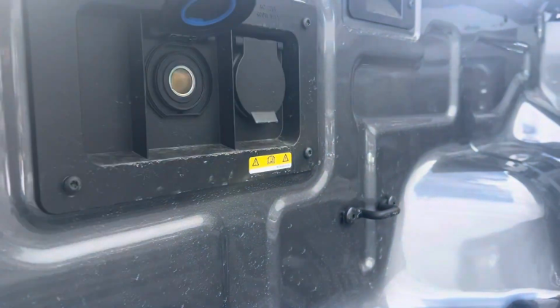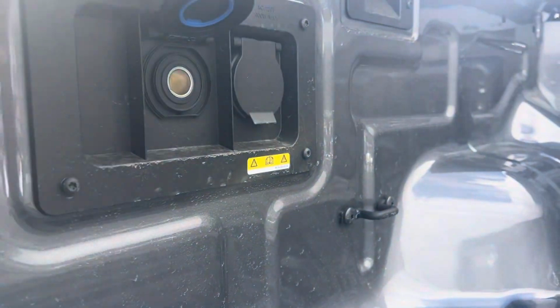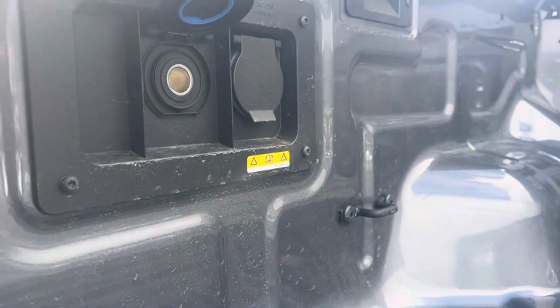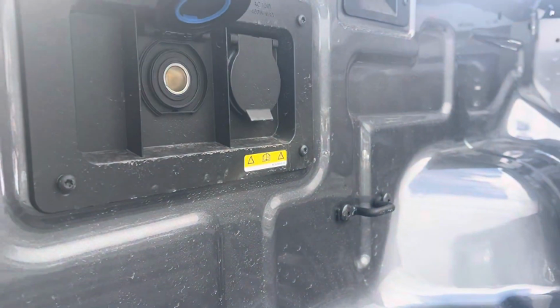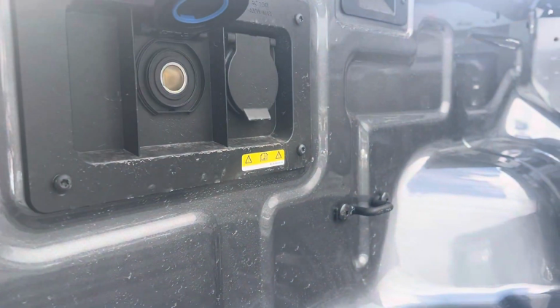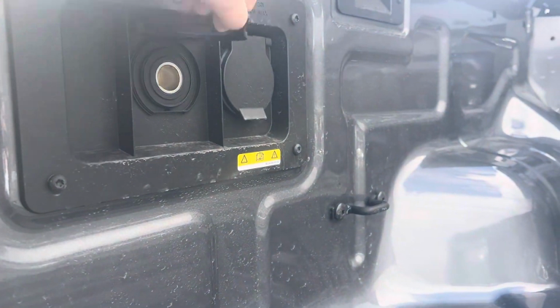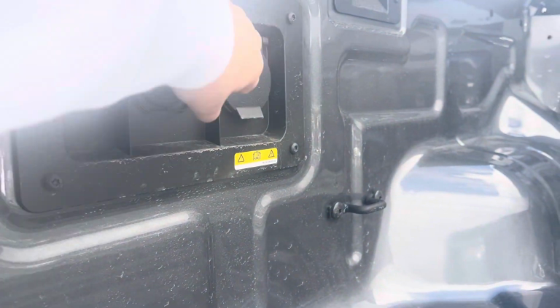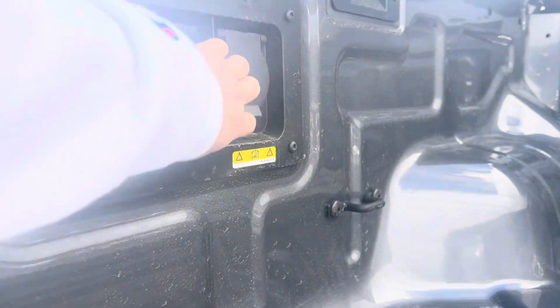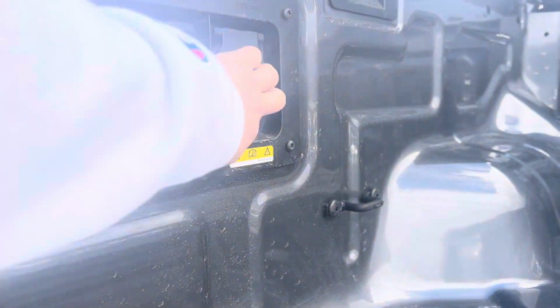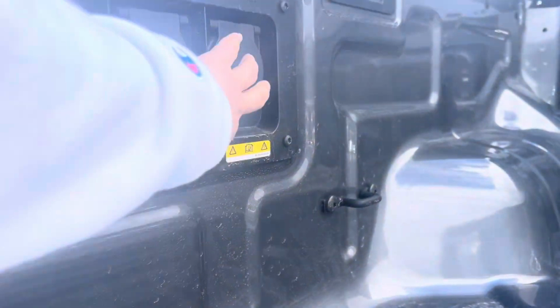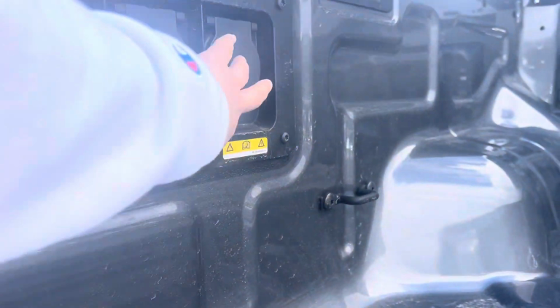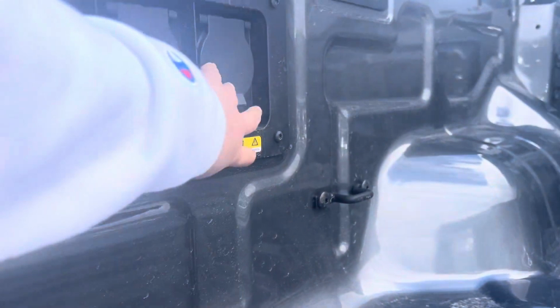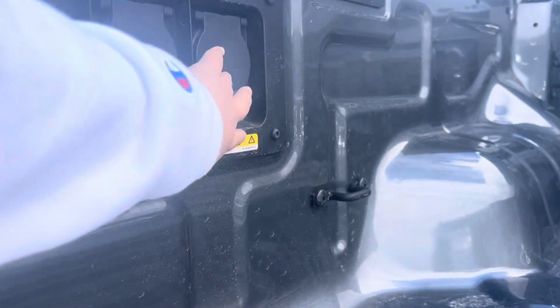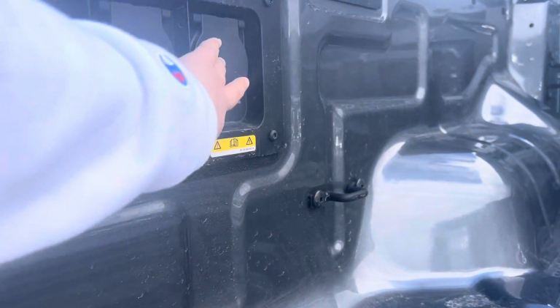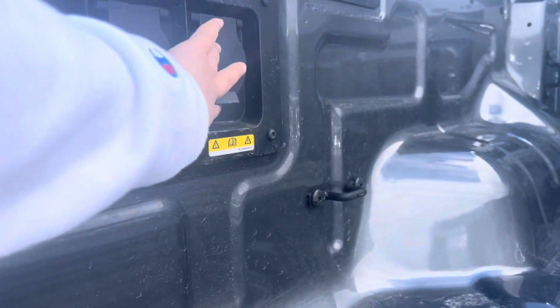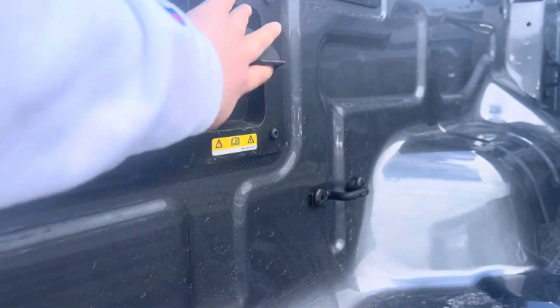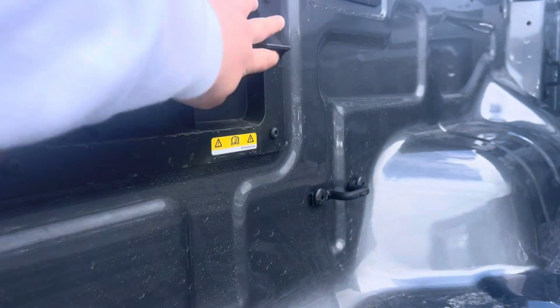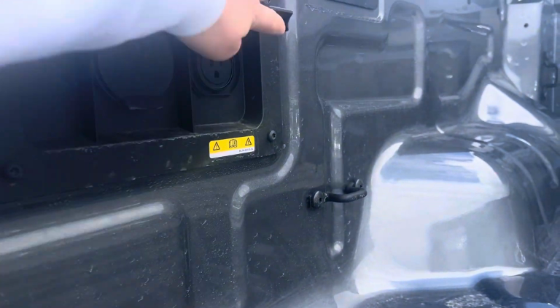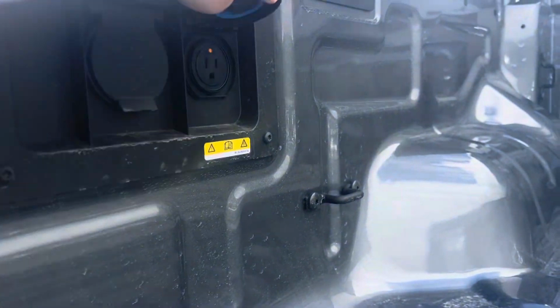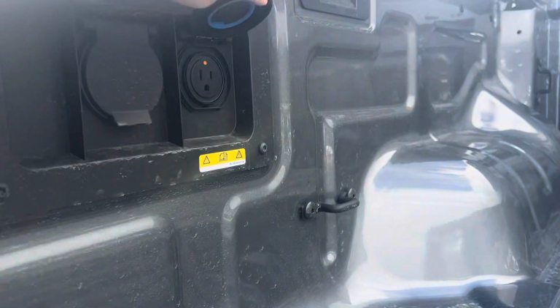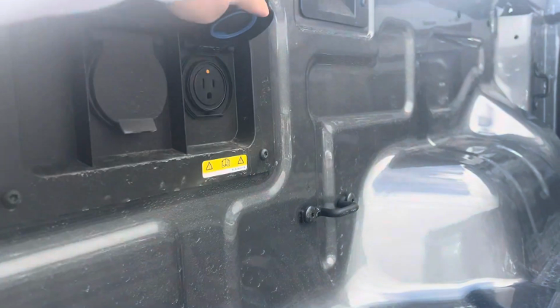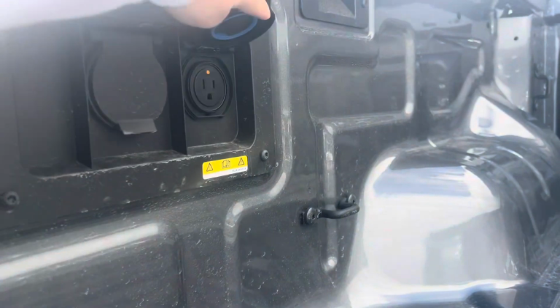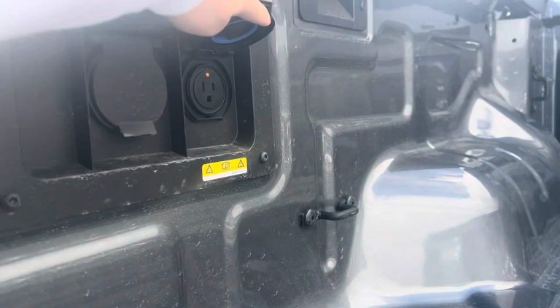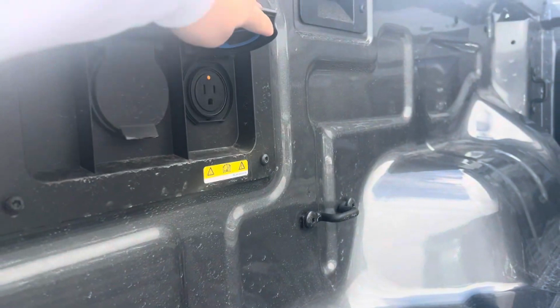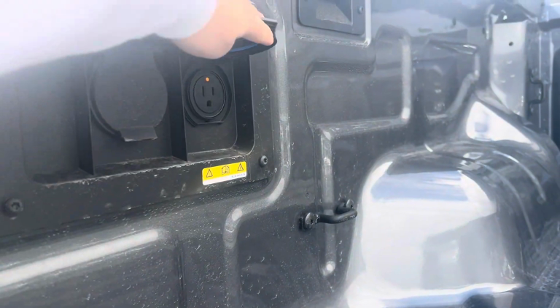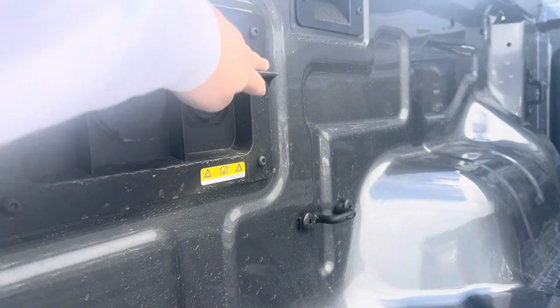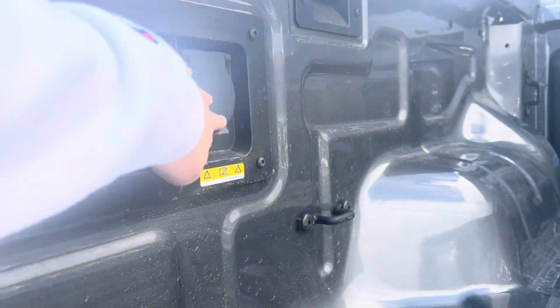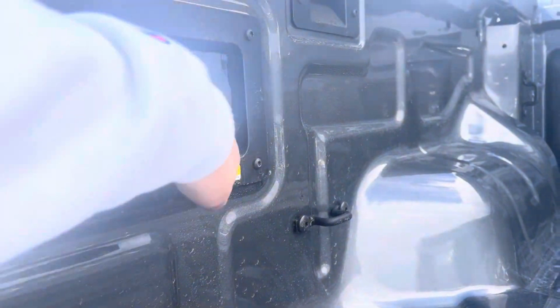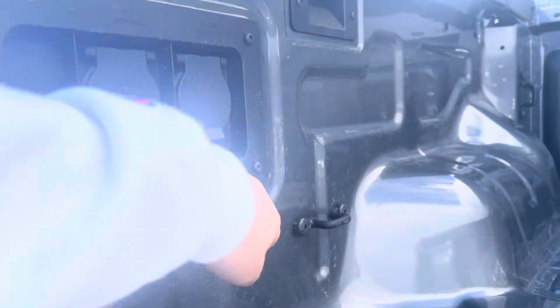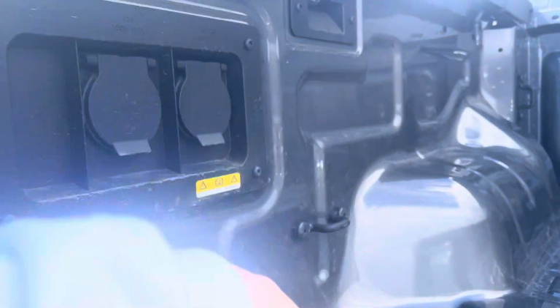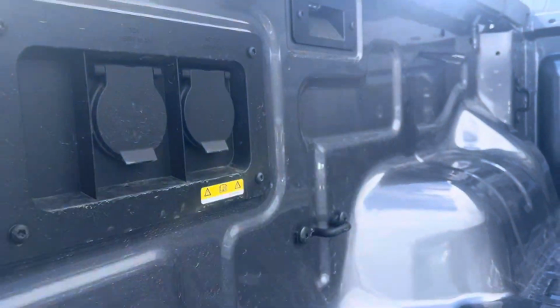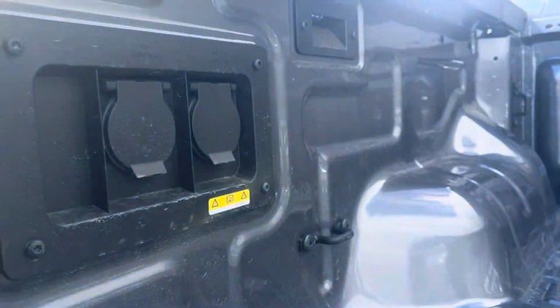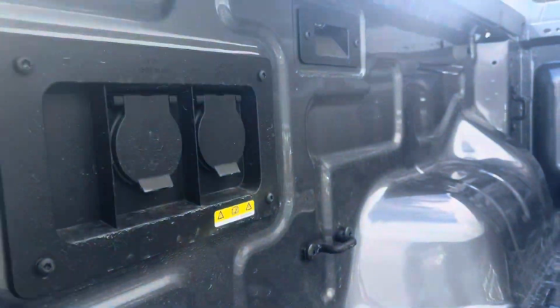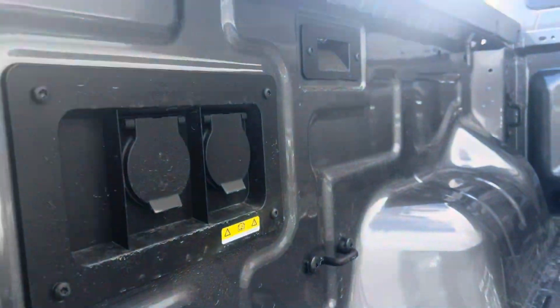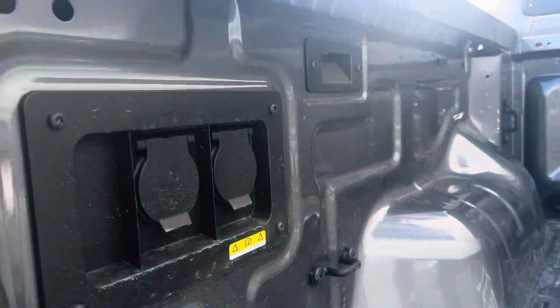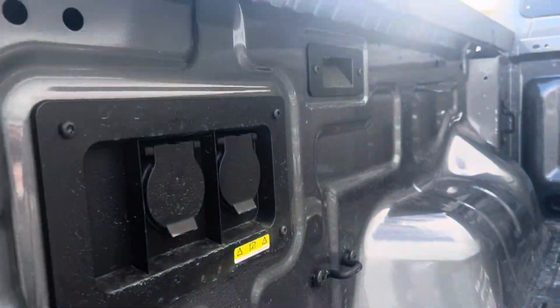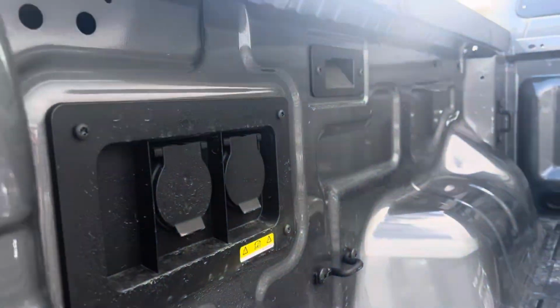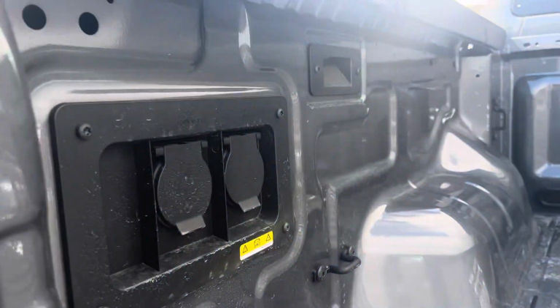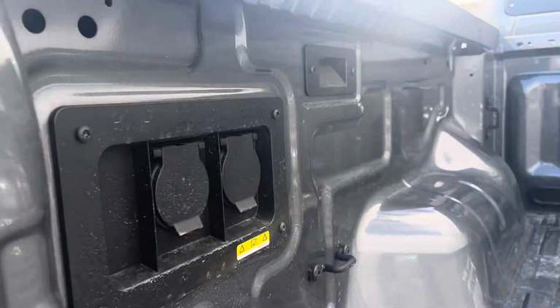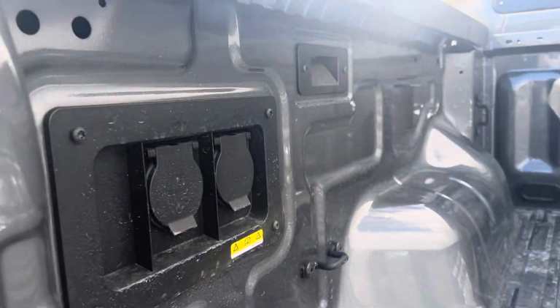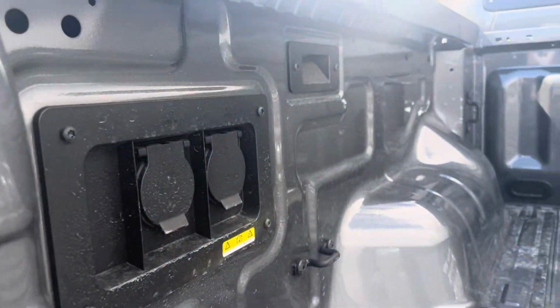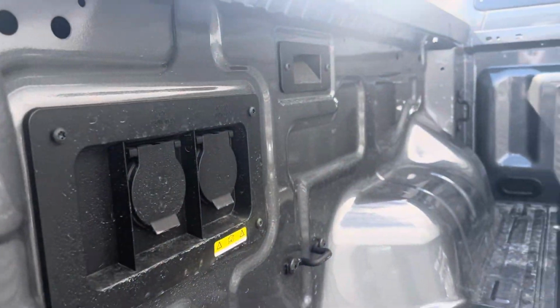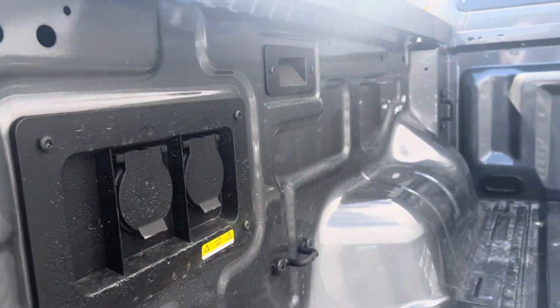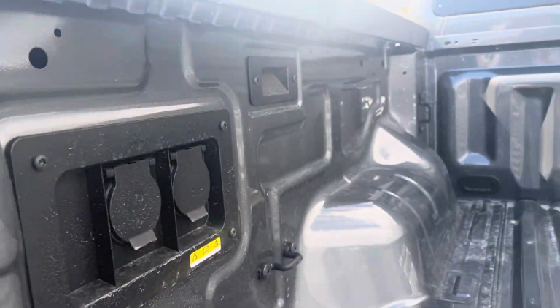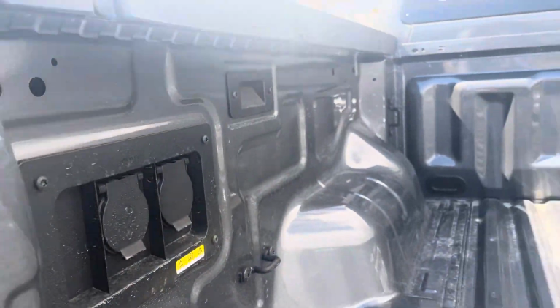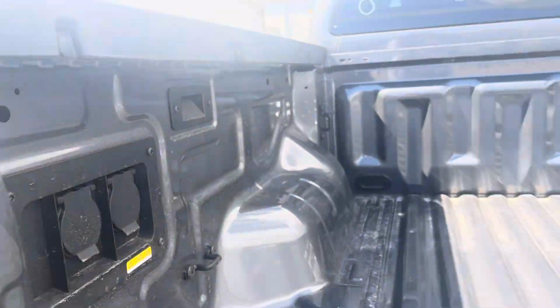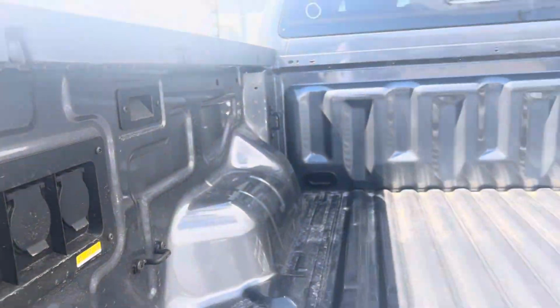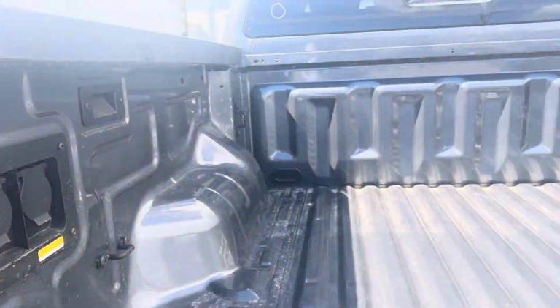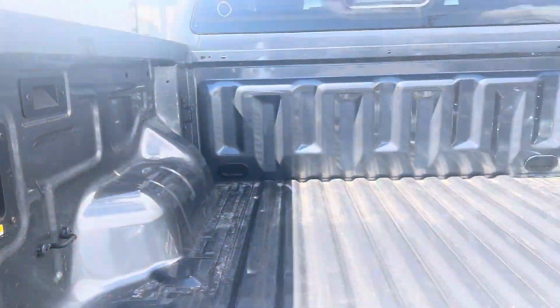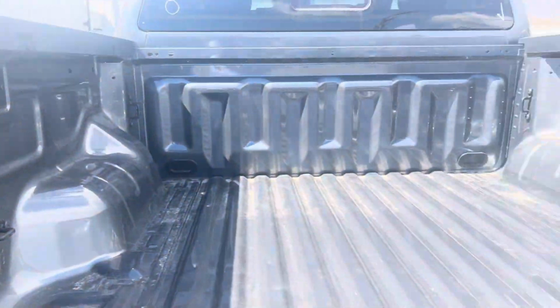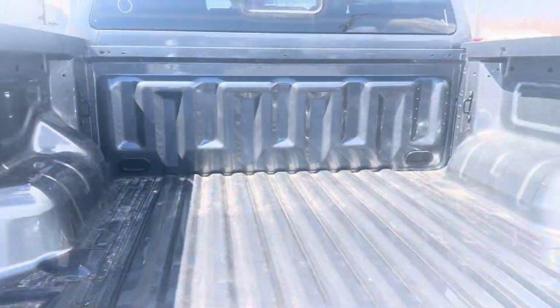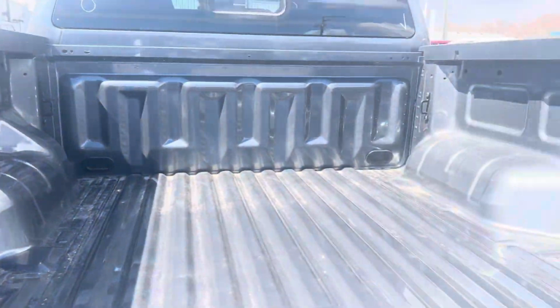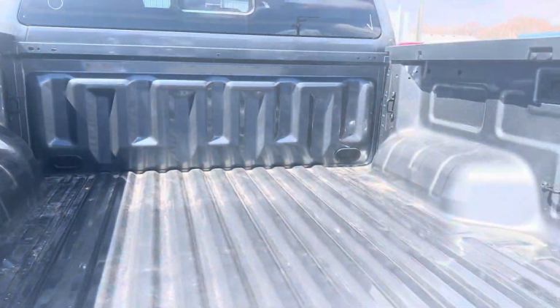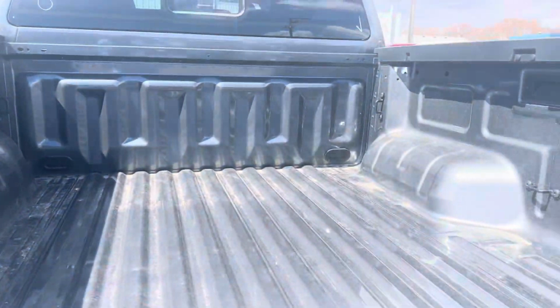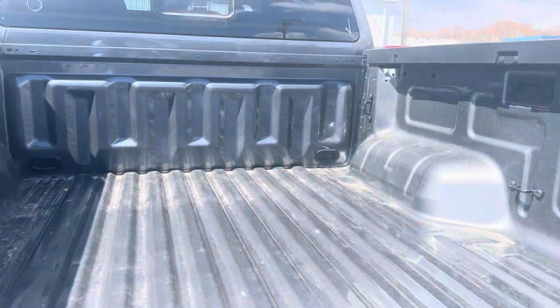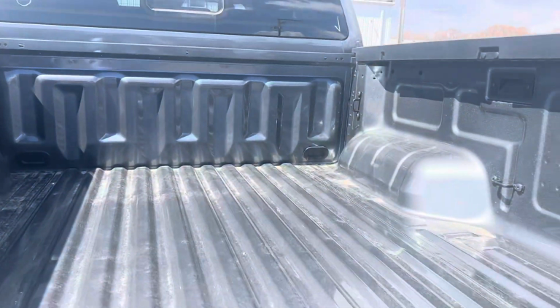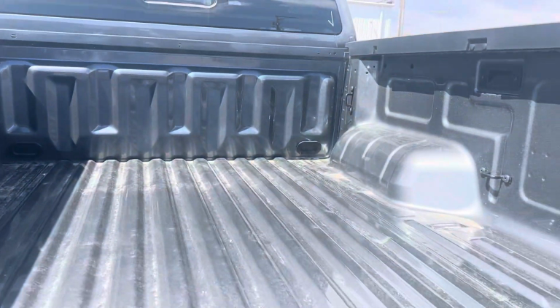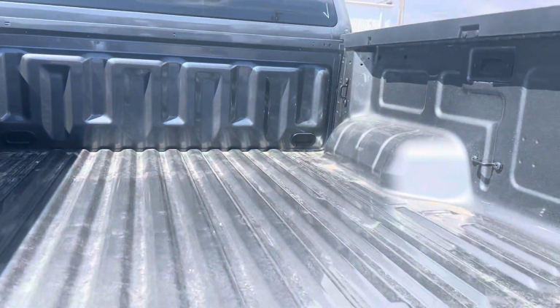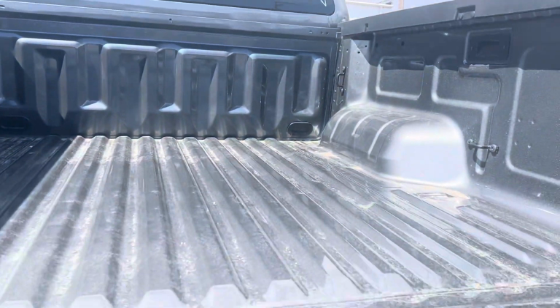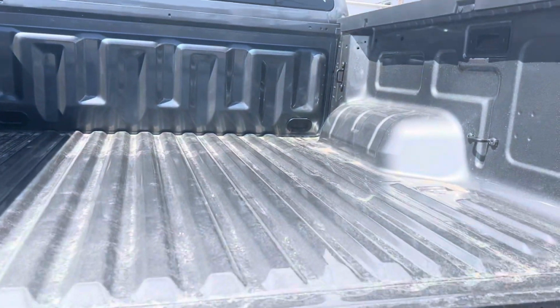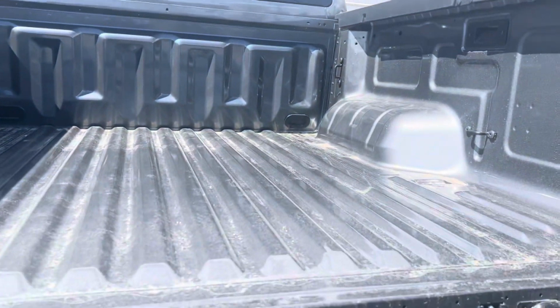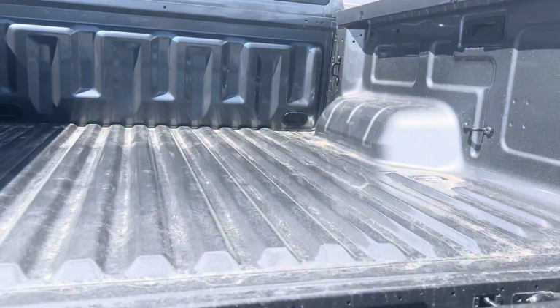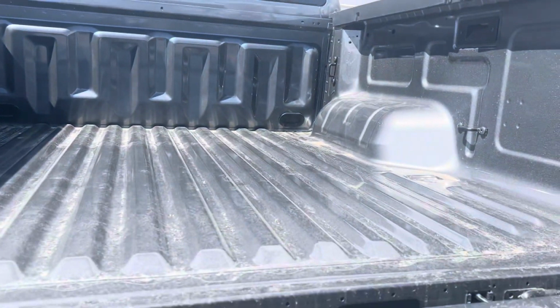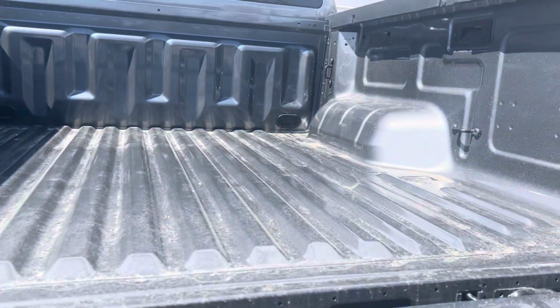This one does not have the spray-in box liner, but that is also something that we offer. You've got a couple different power outlets here in the box as well, so it's ready to work for you.